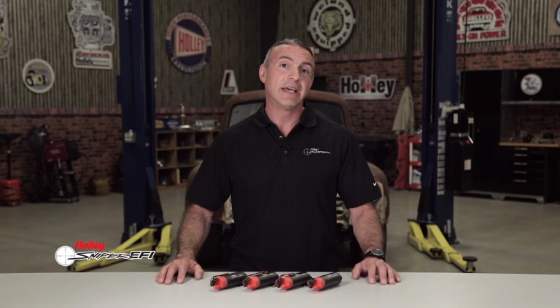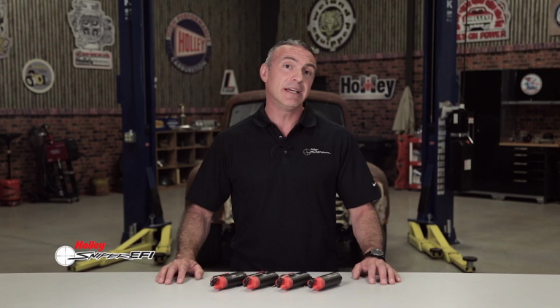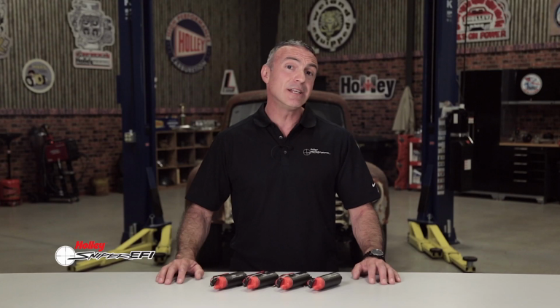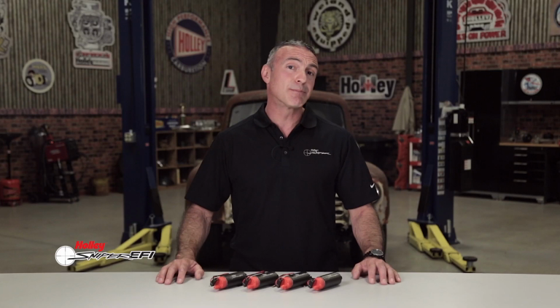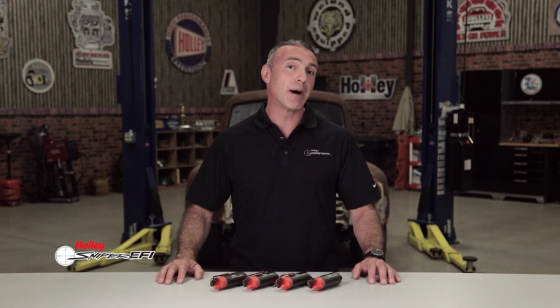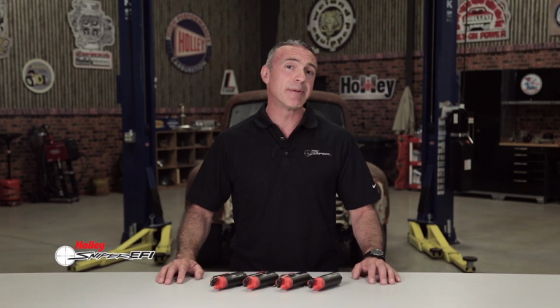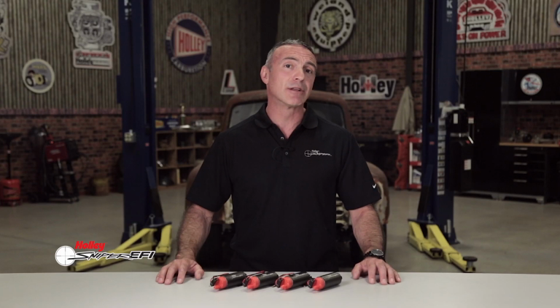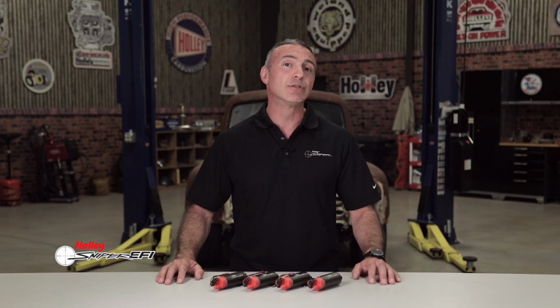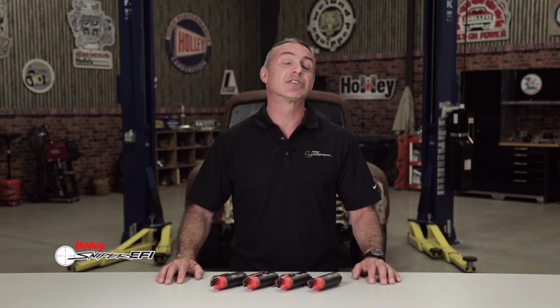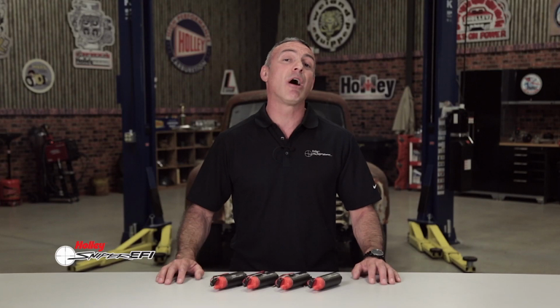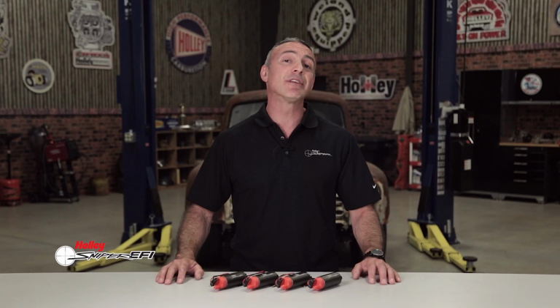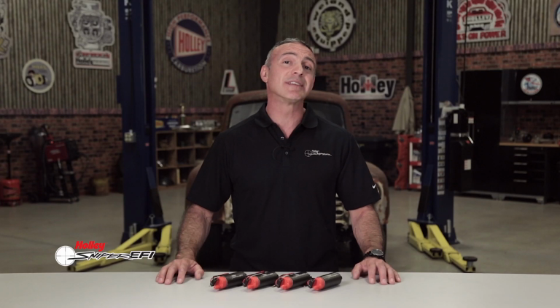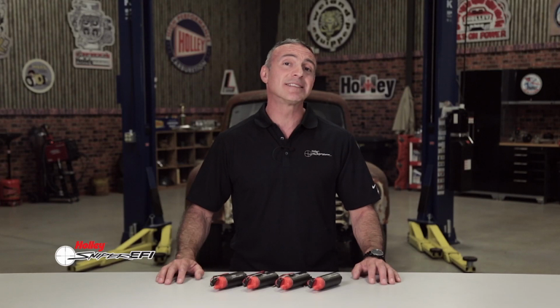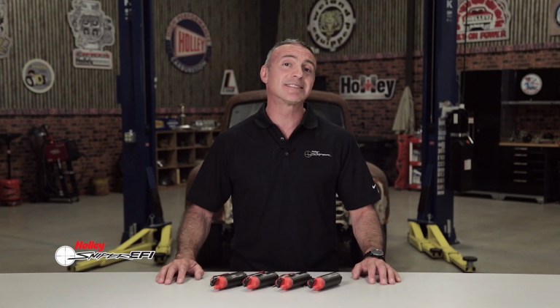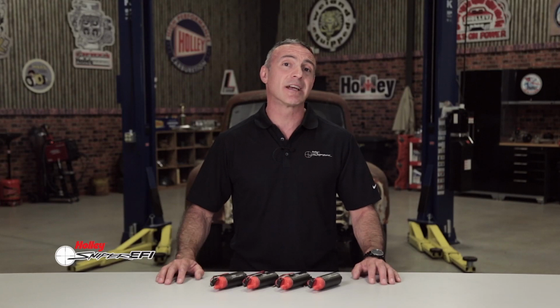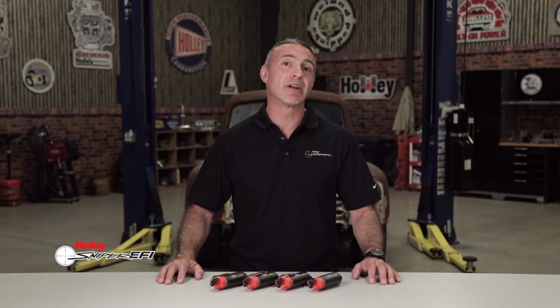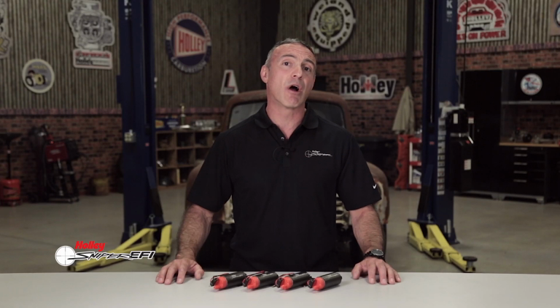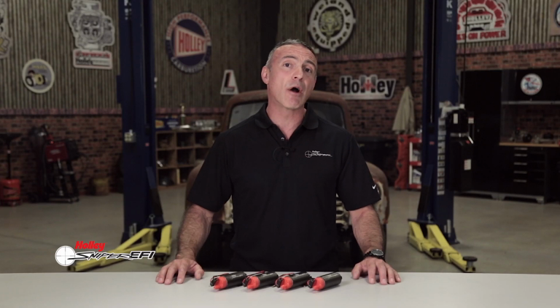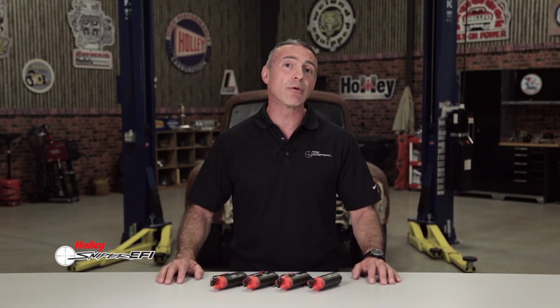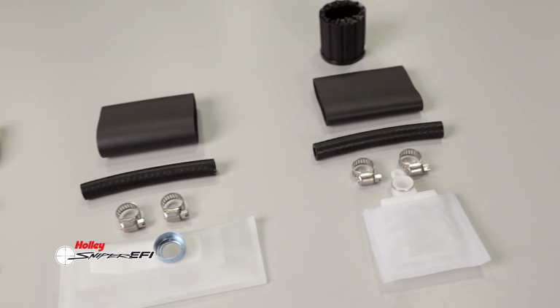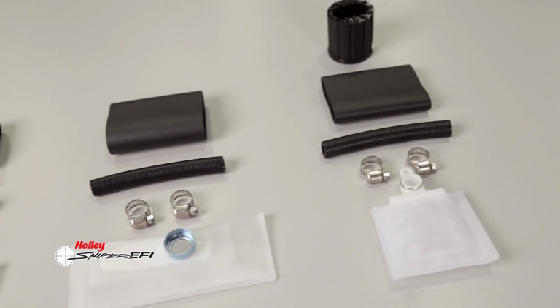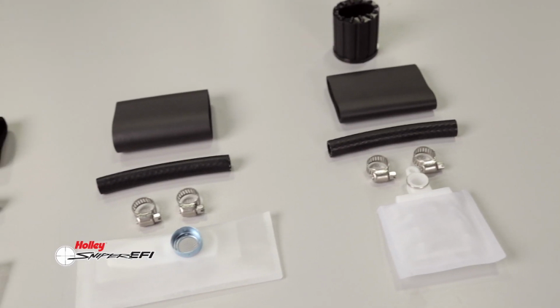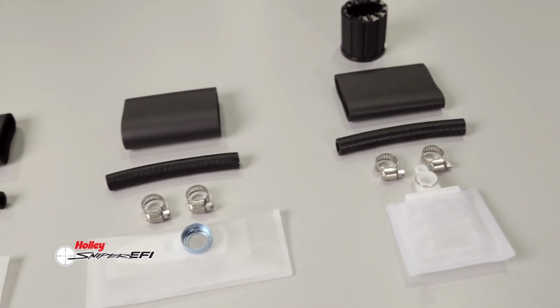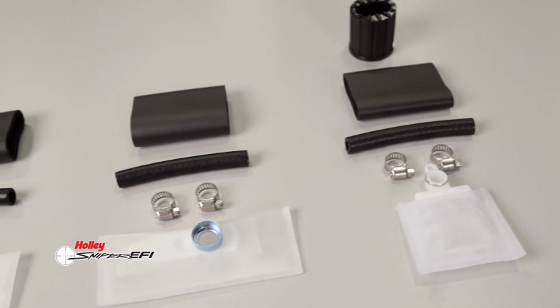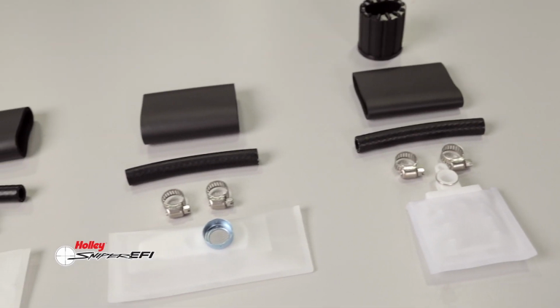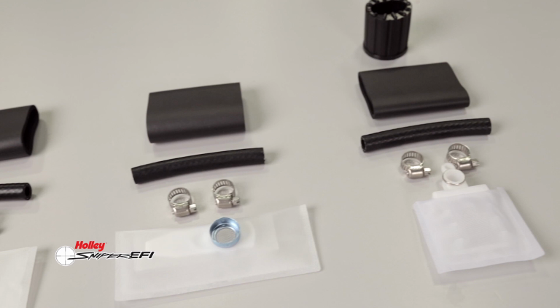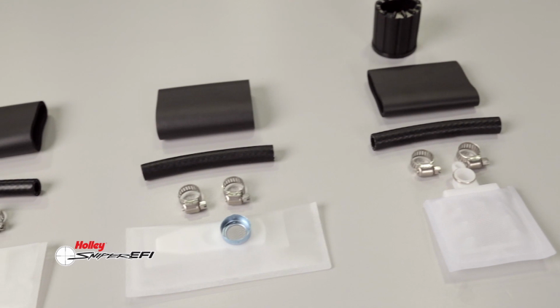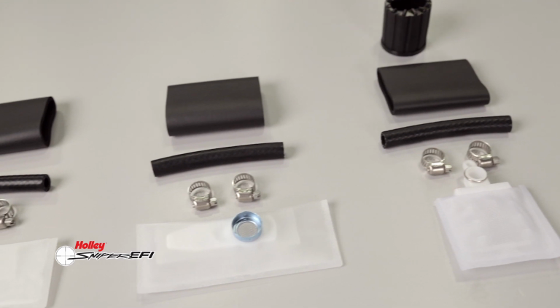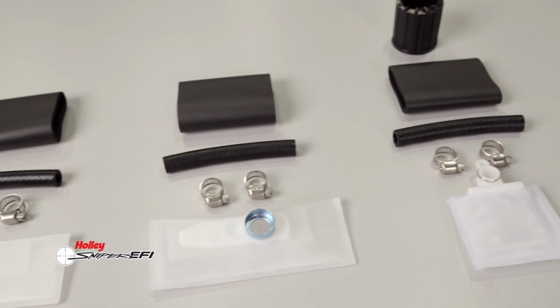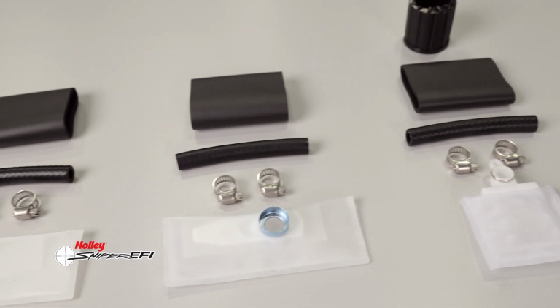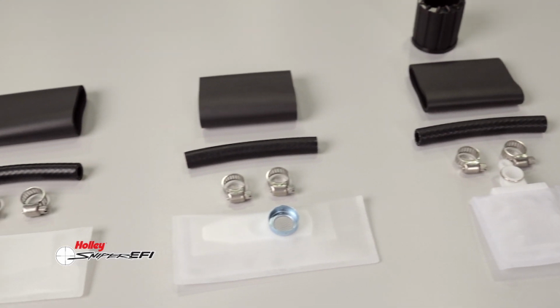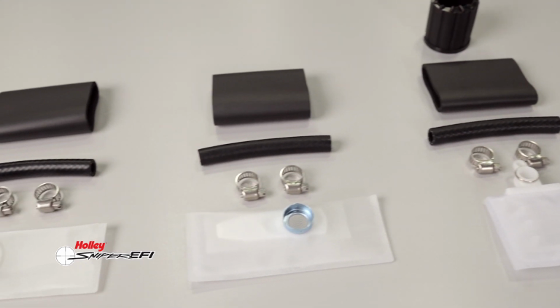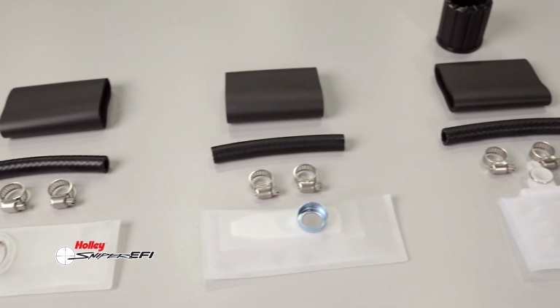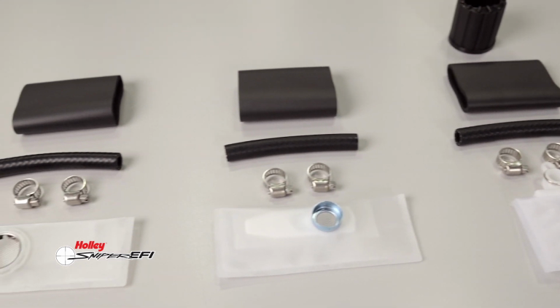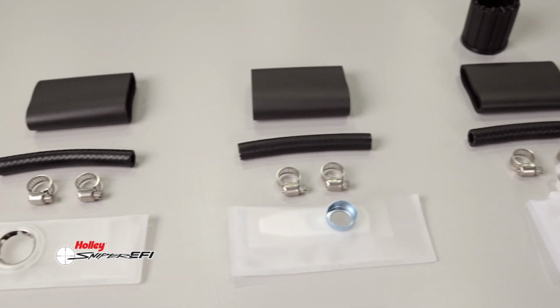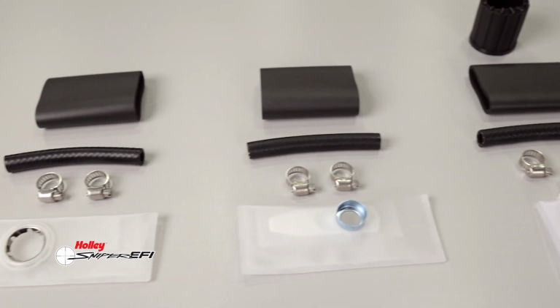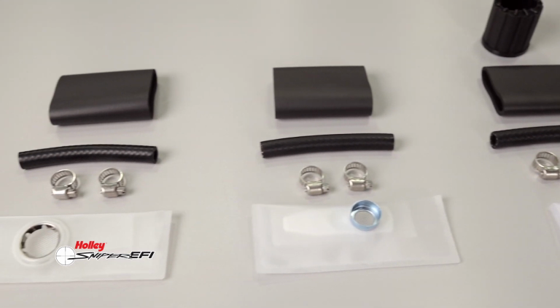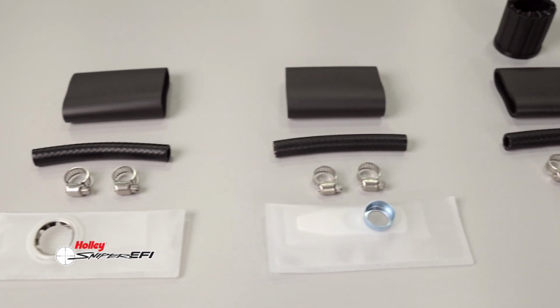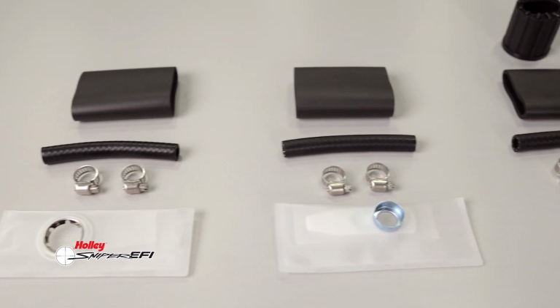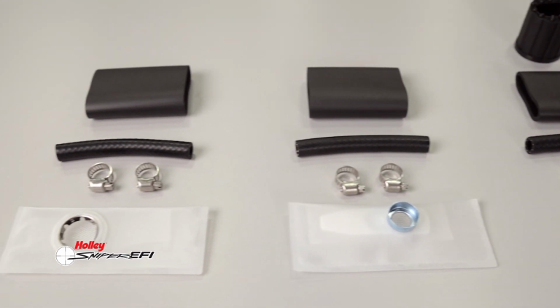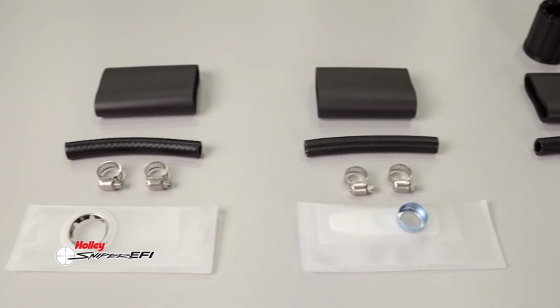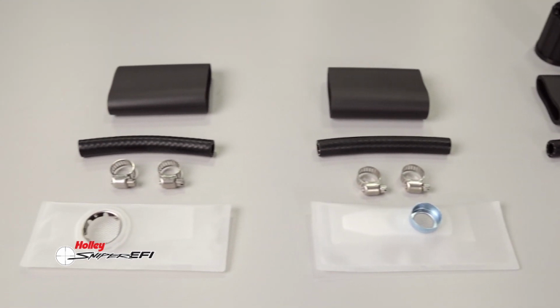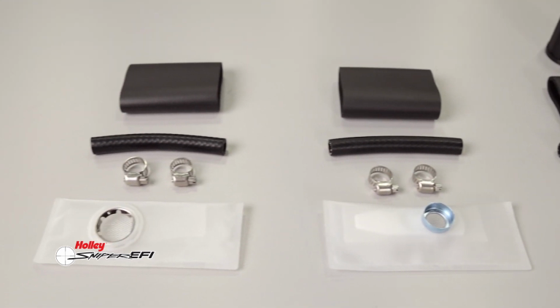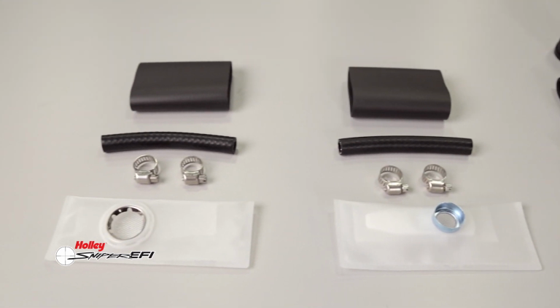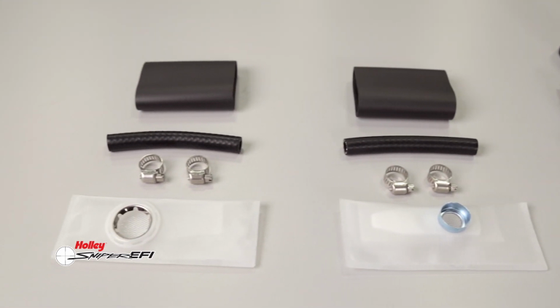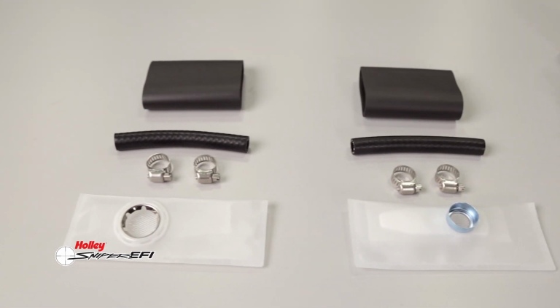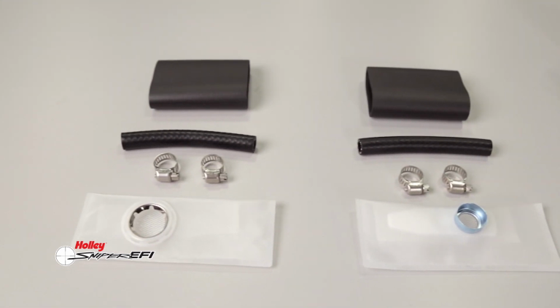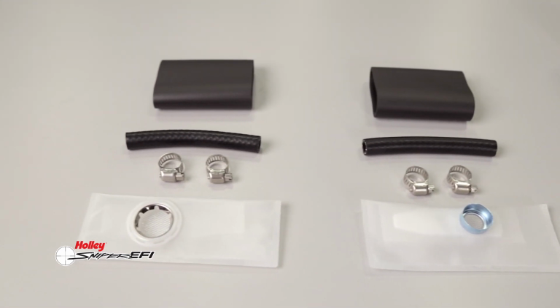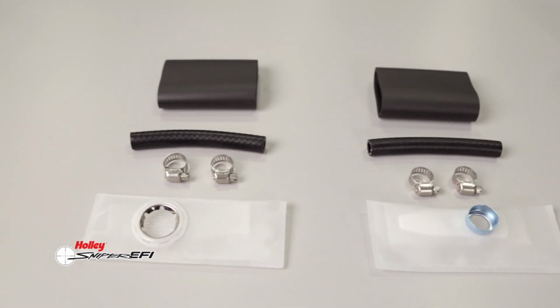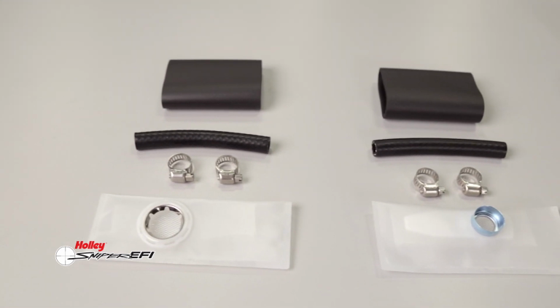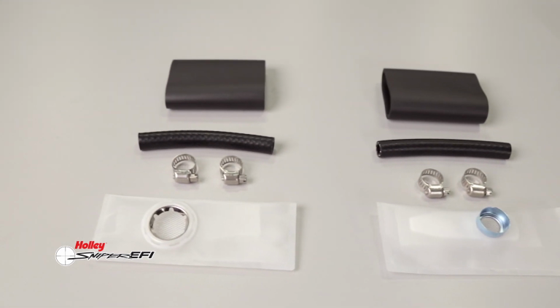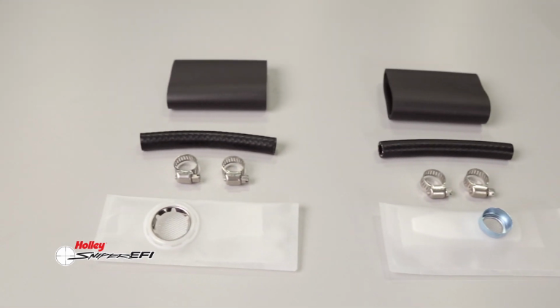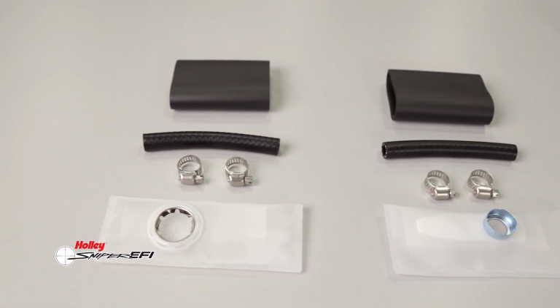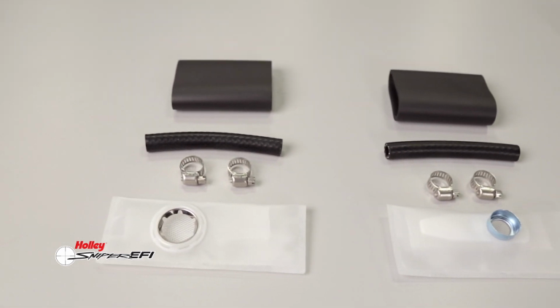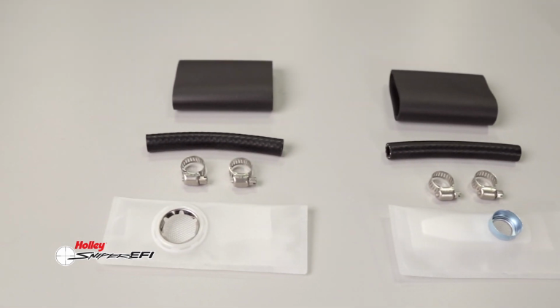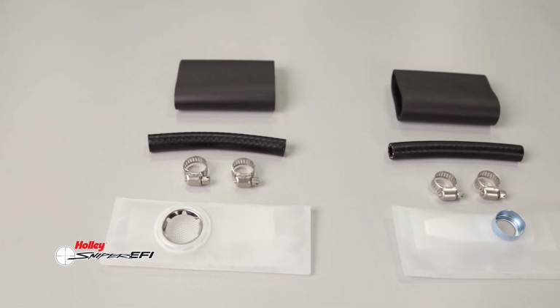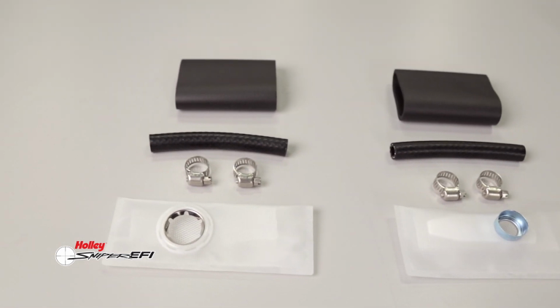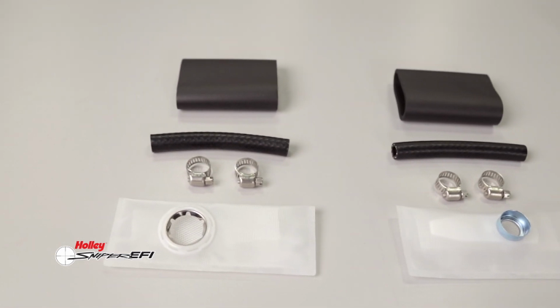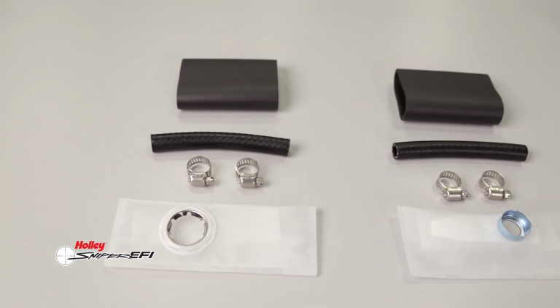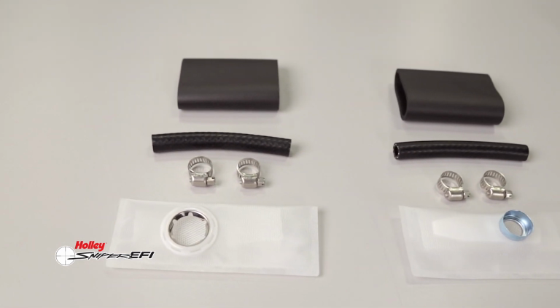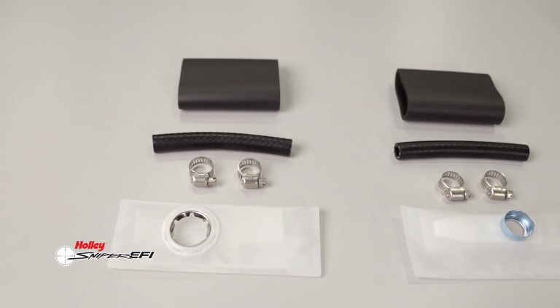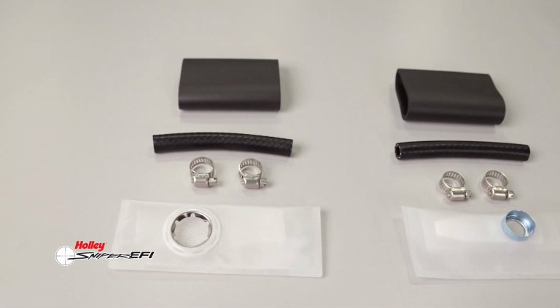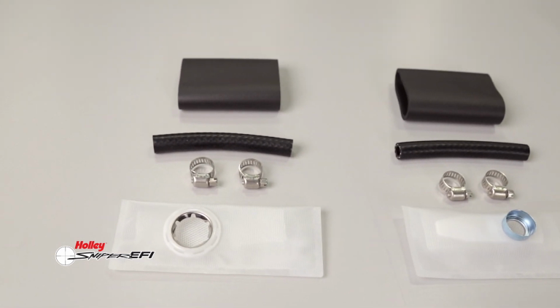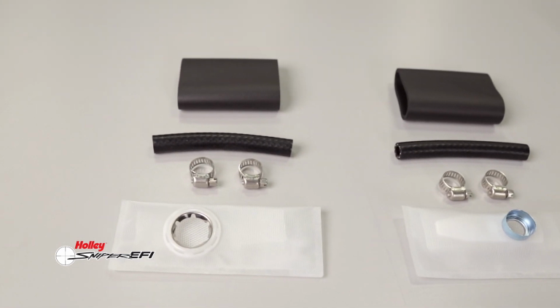Each pump includes all the necessary hardware, including a new sock, filter, hose, clamps, and pump body insulator.